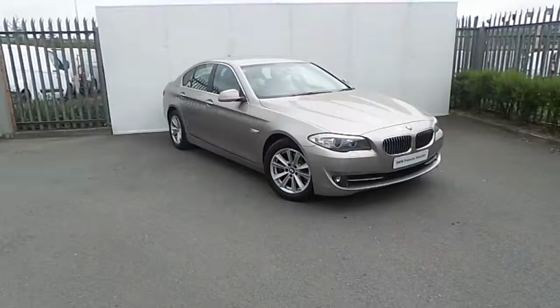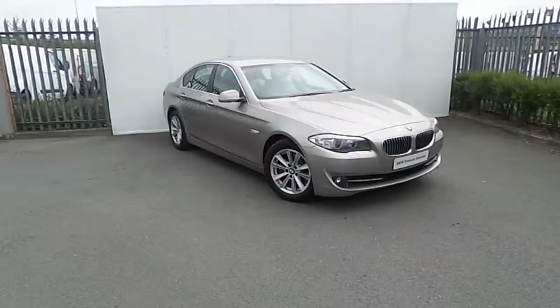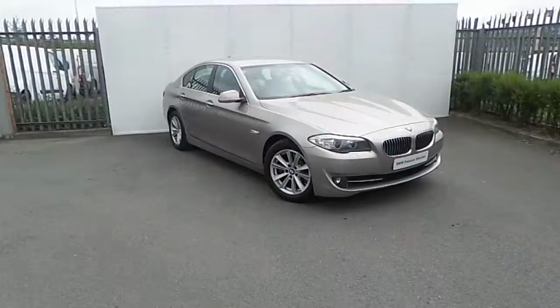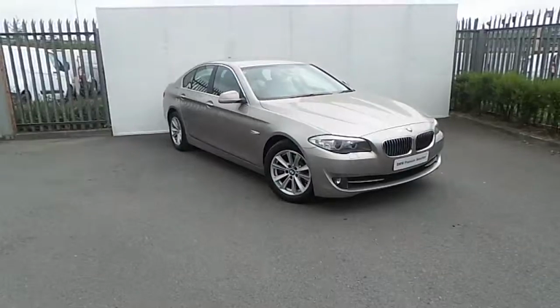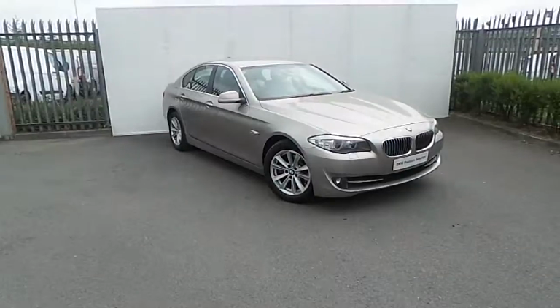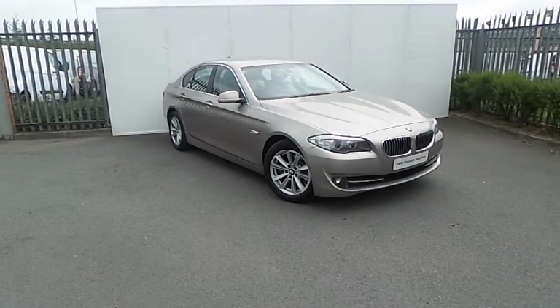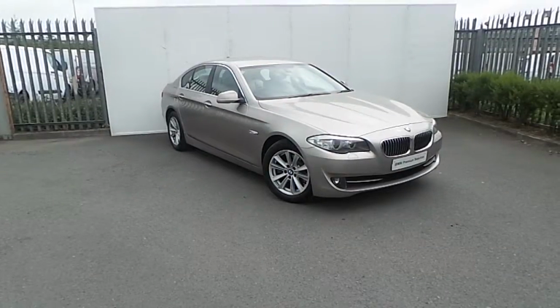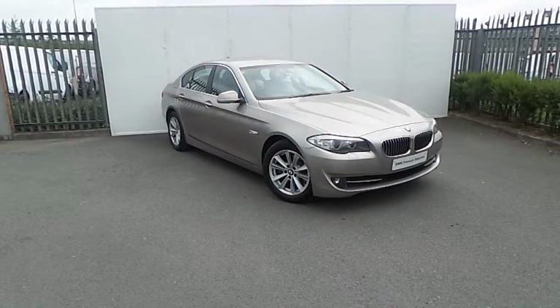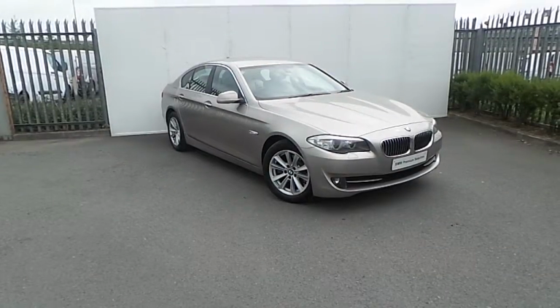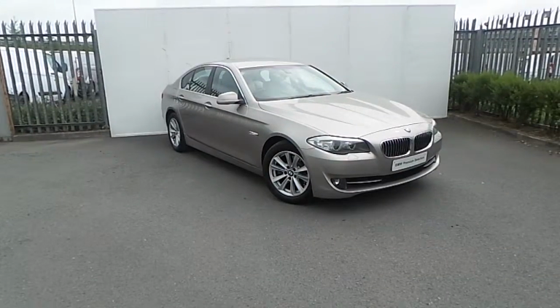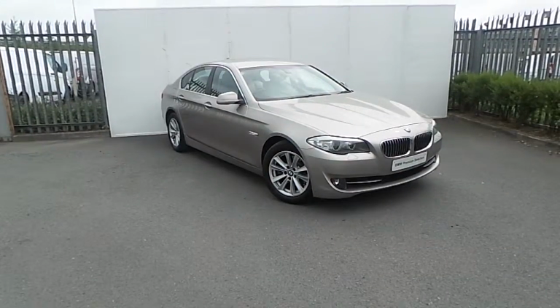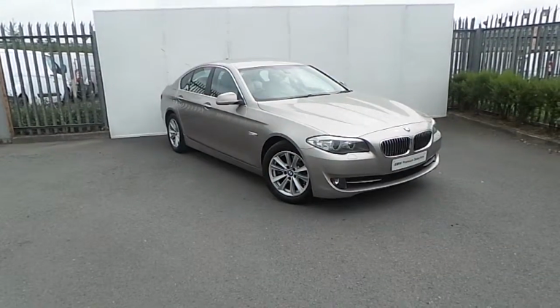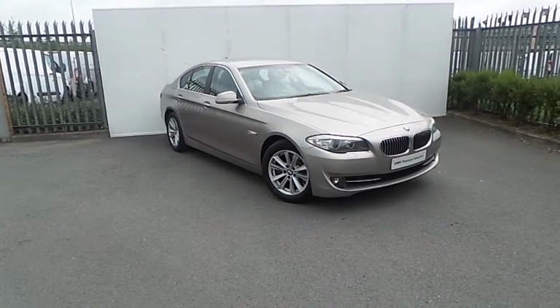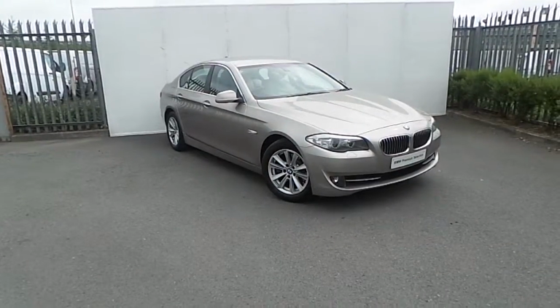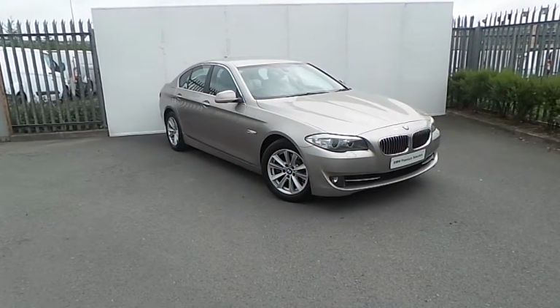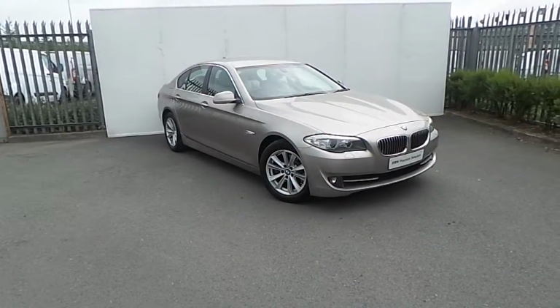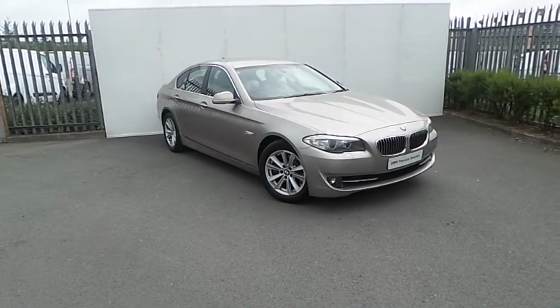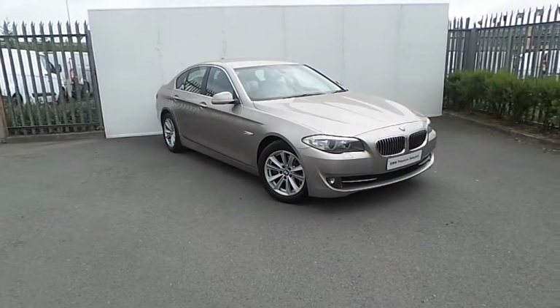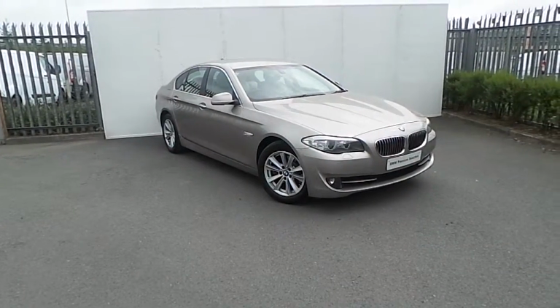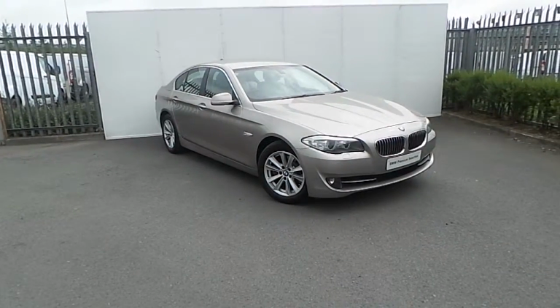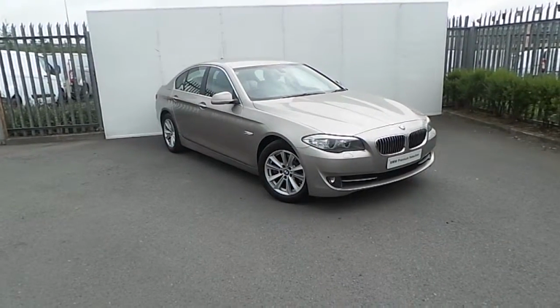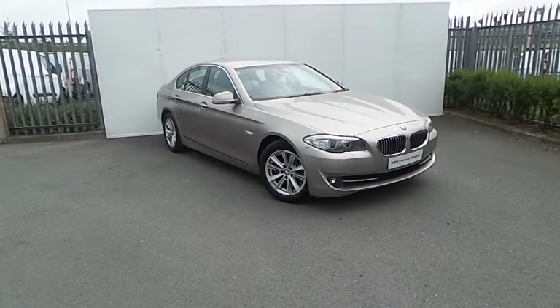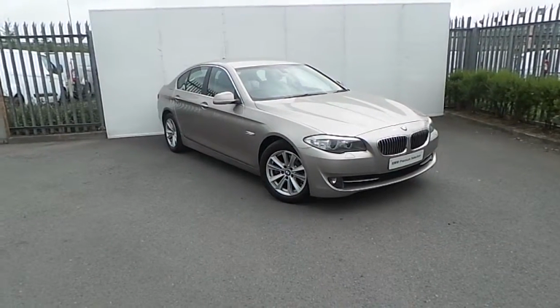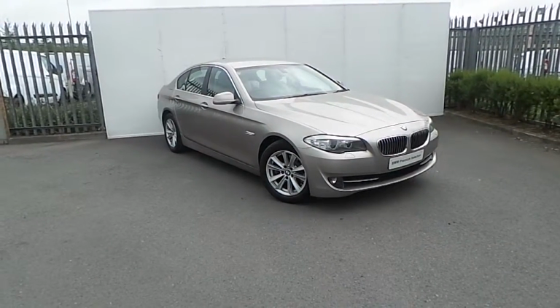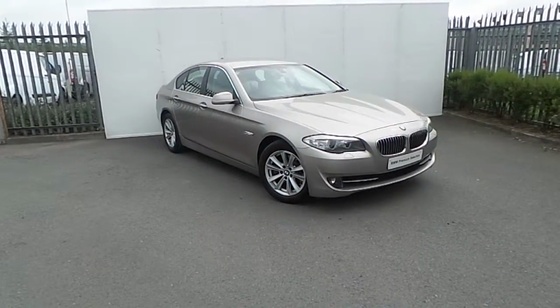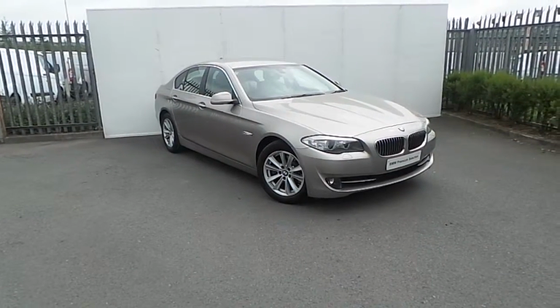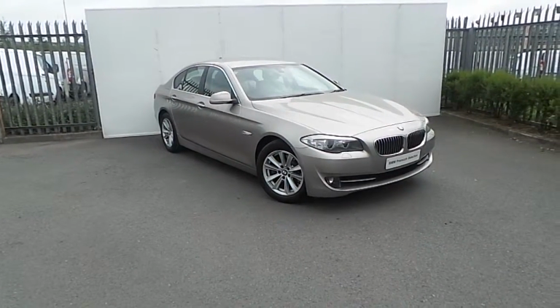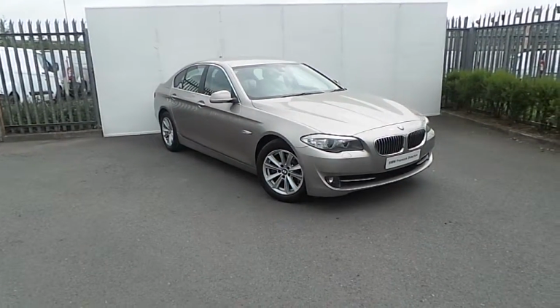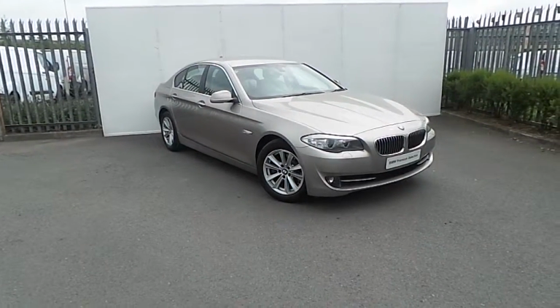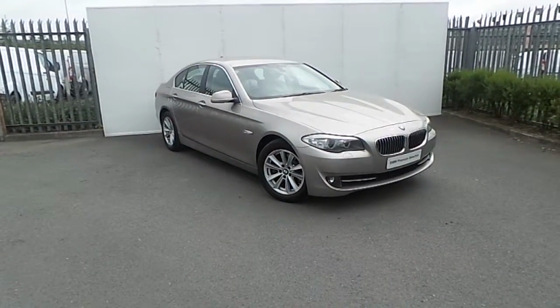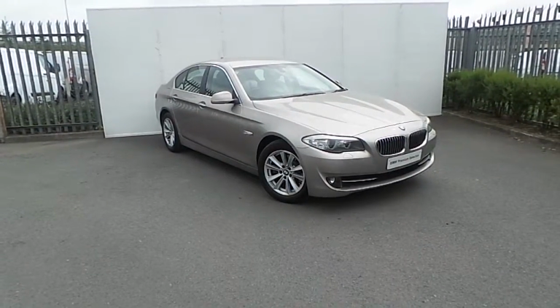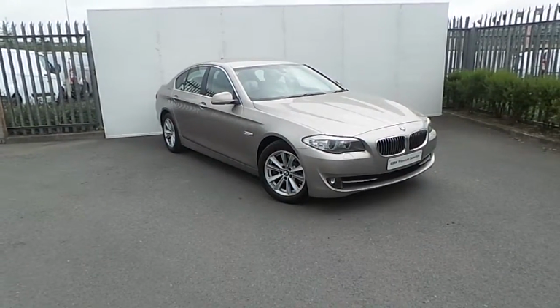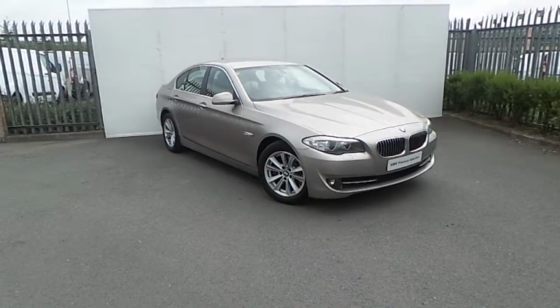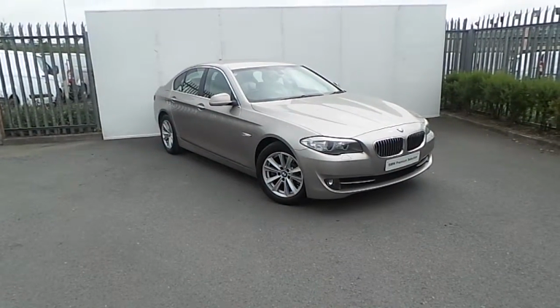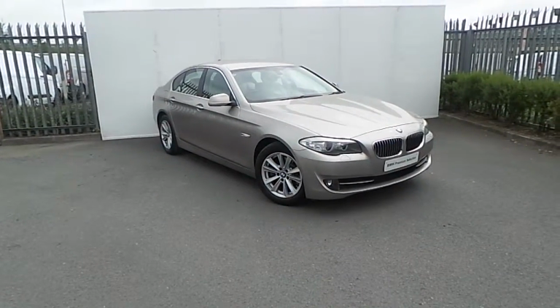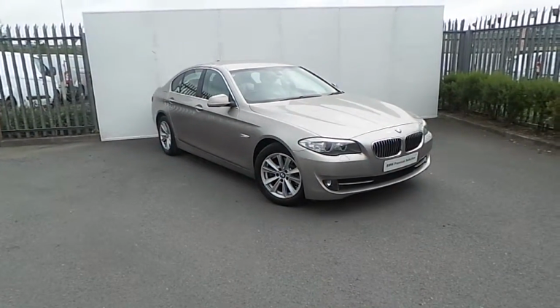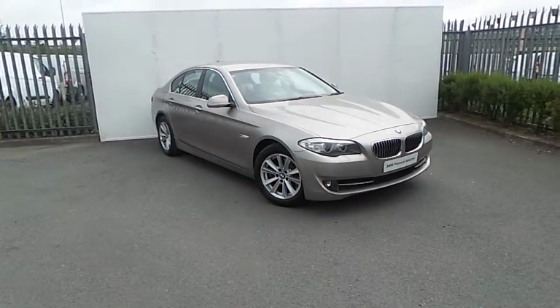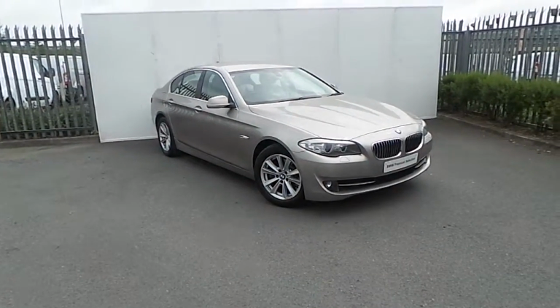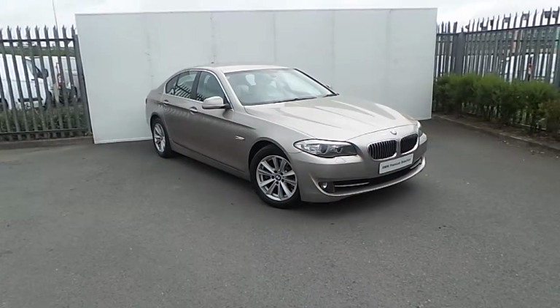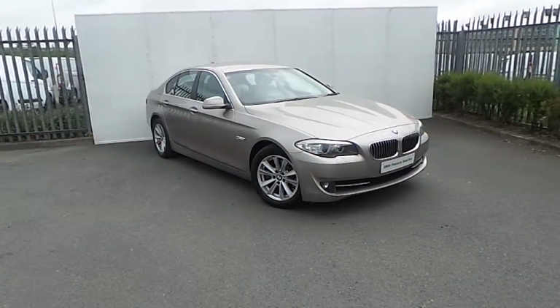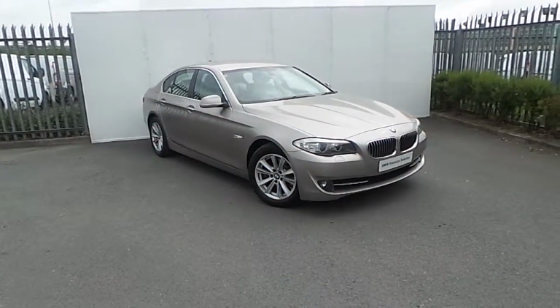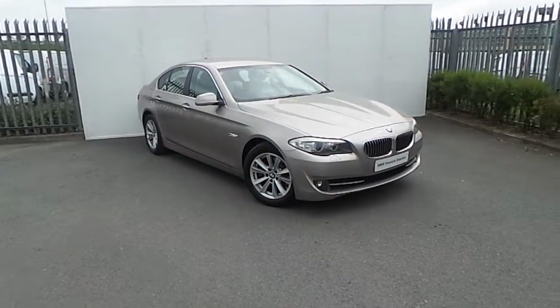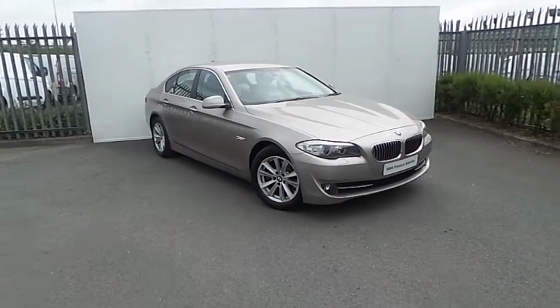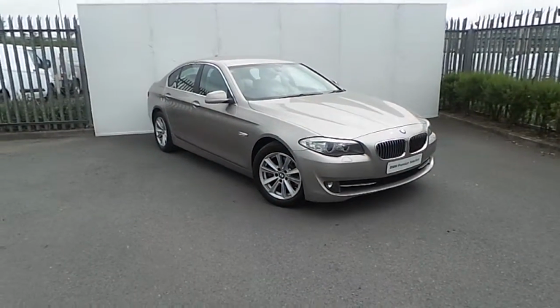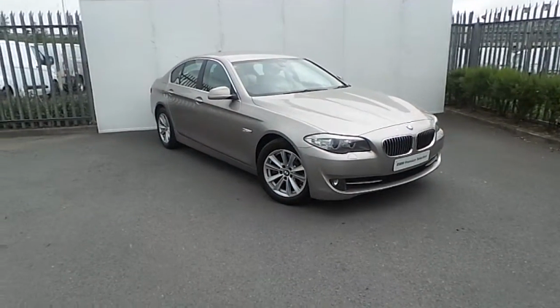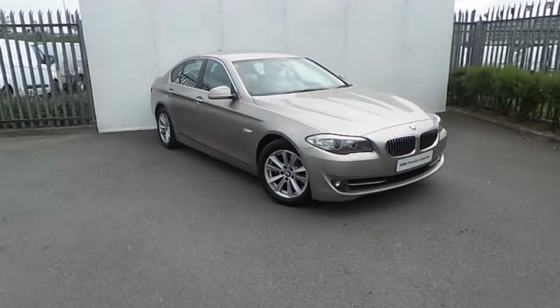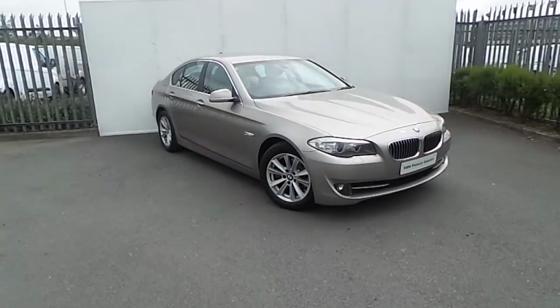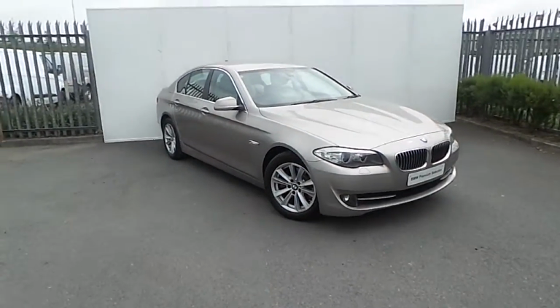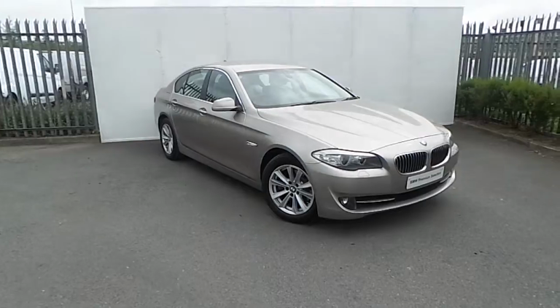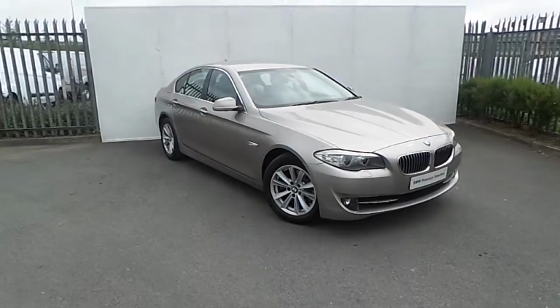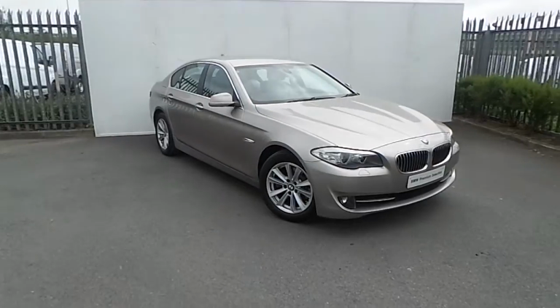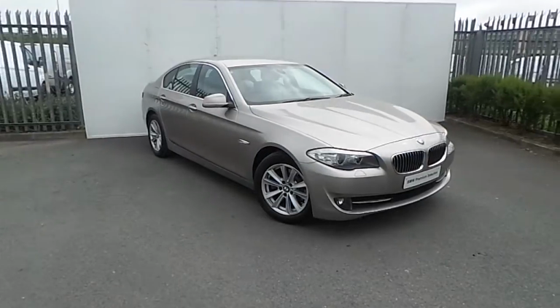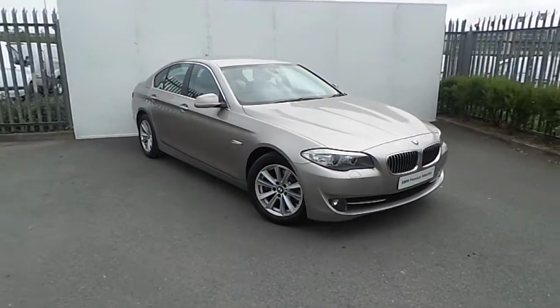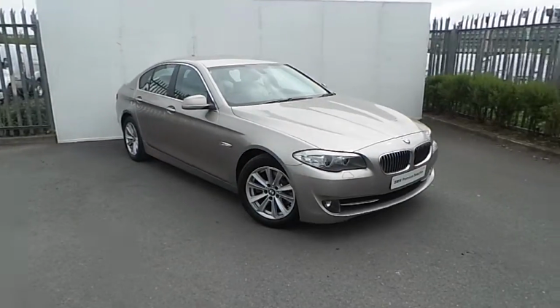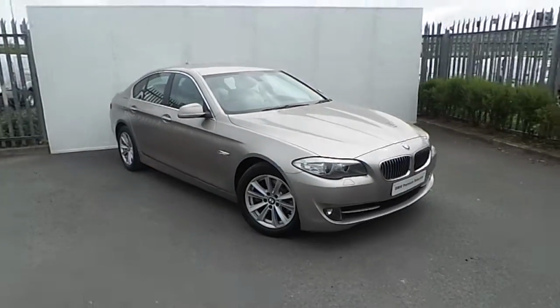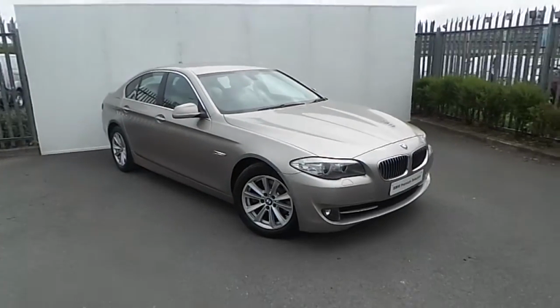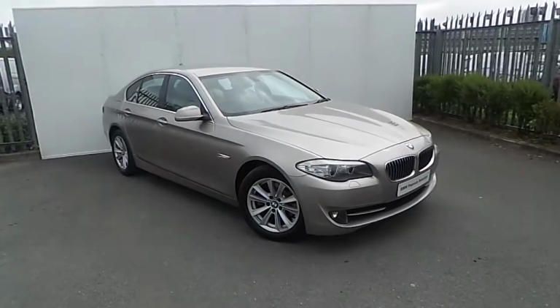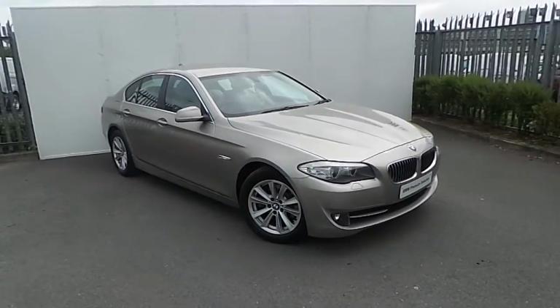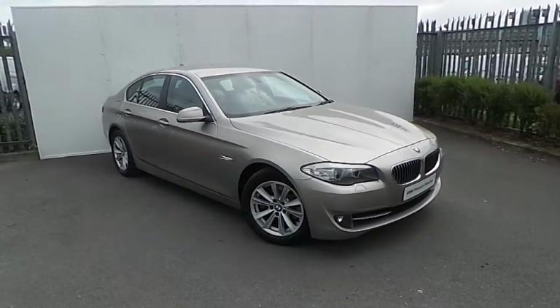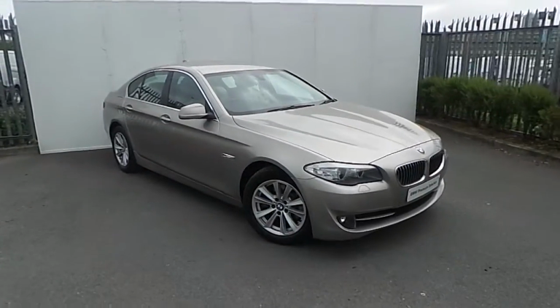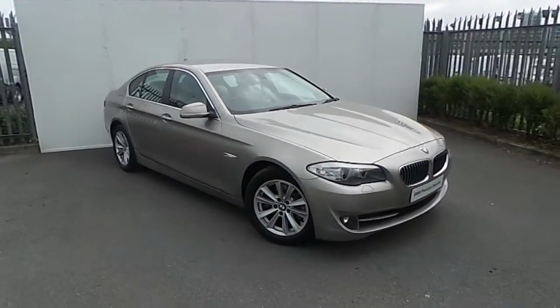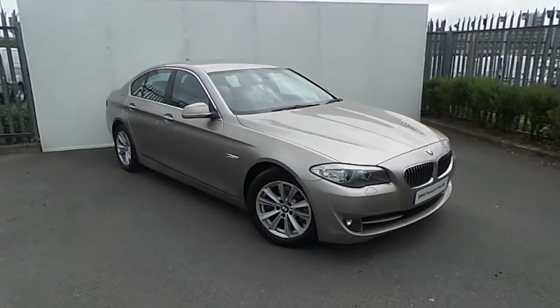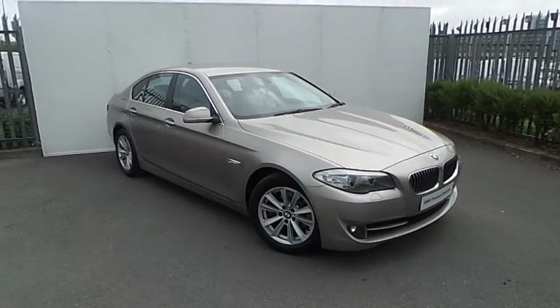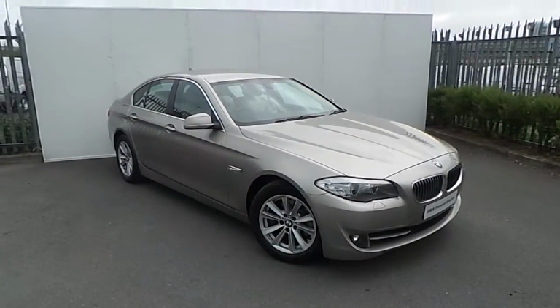Hello, Larry here from Joe Duffy BMW. Here we have a lovely addition to the Joe Duffy BMW premium selection.